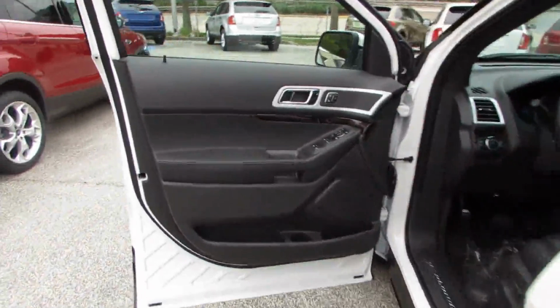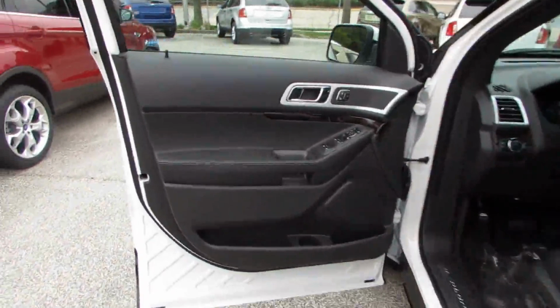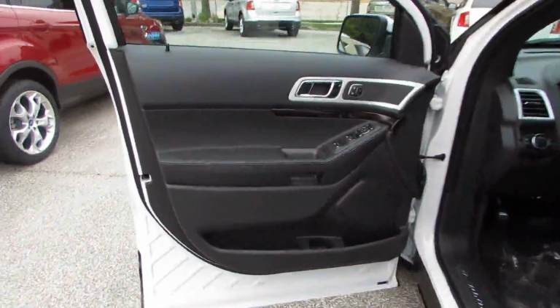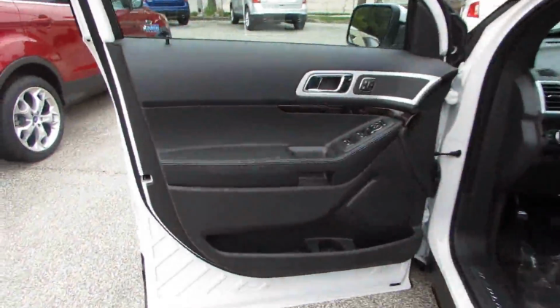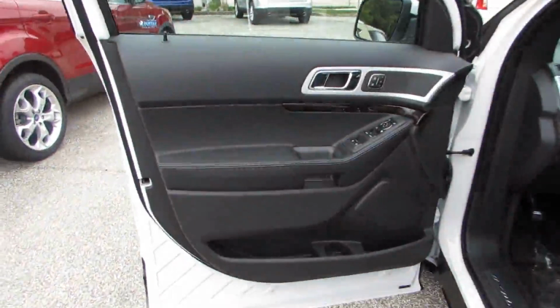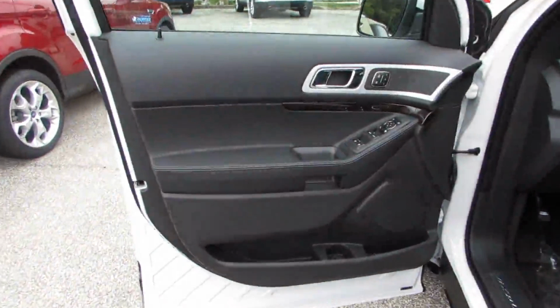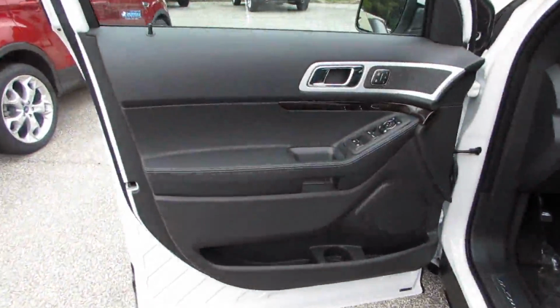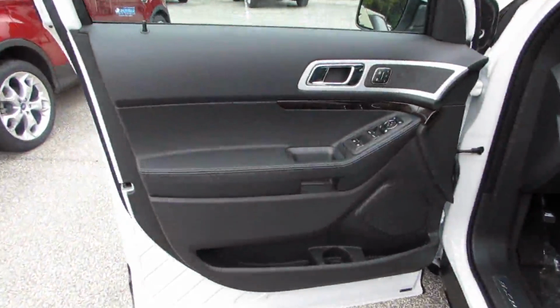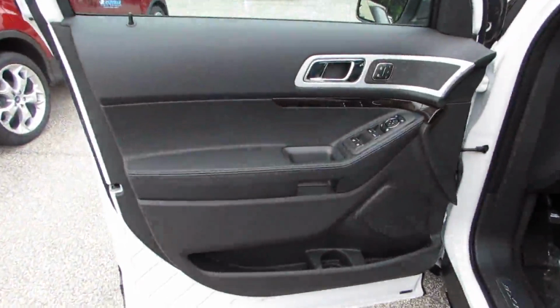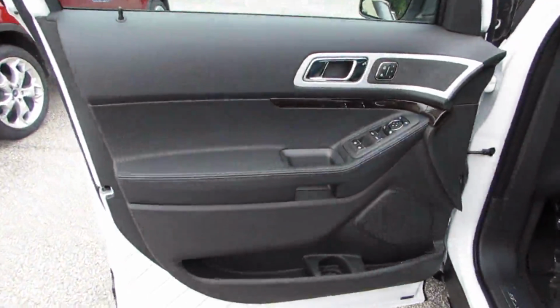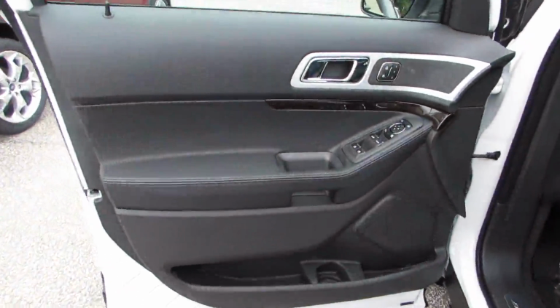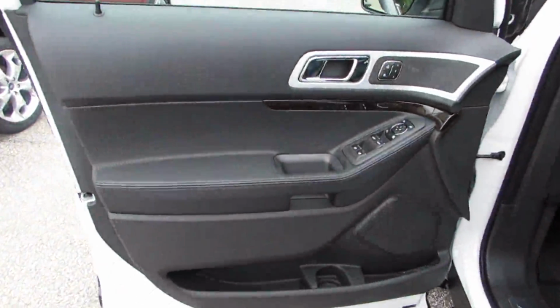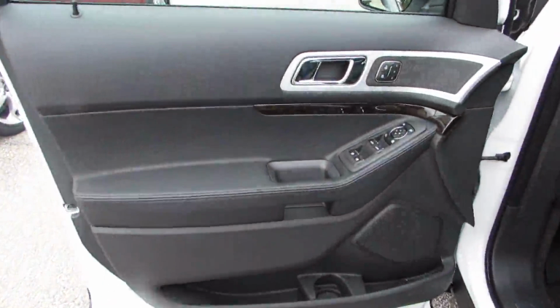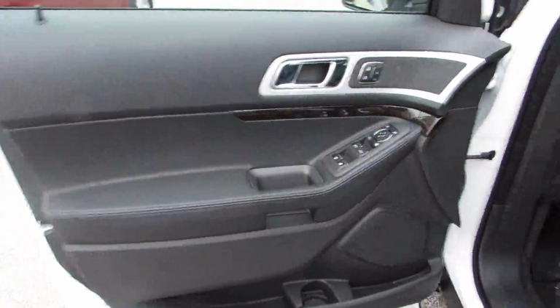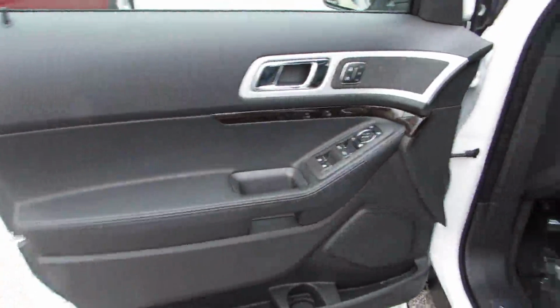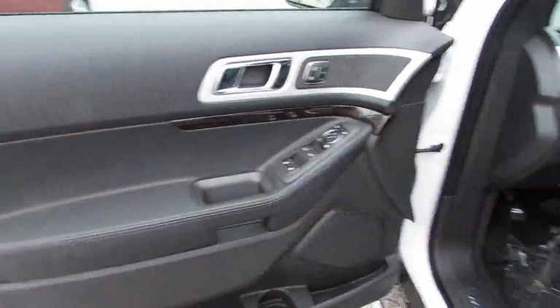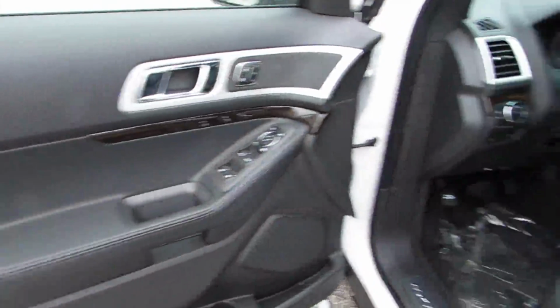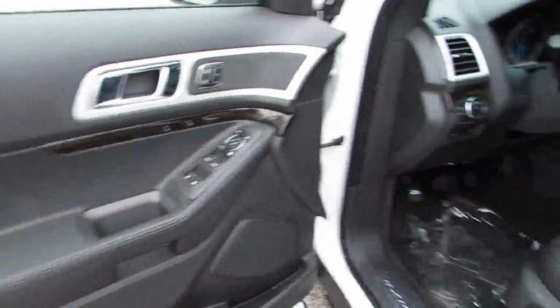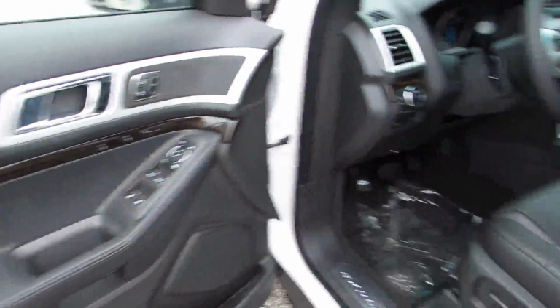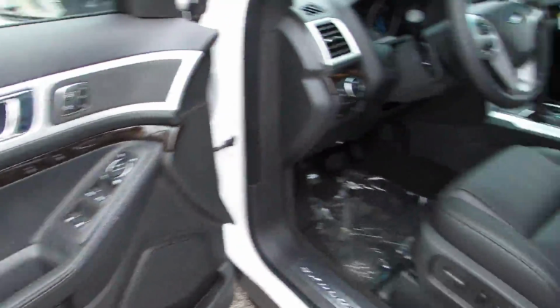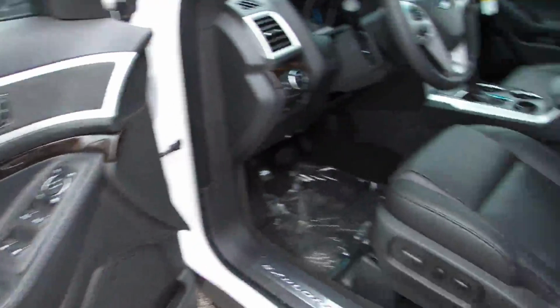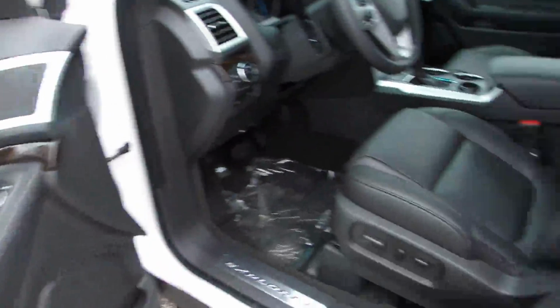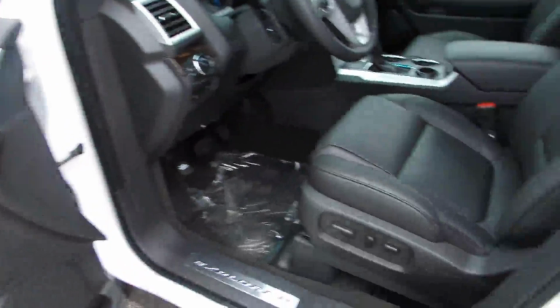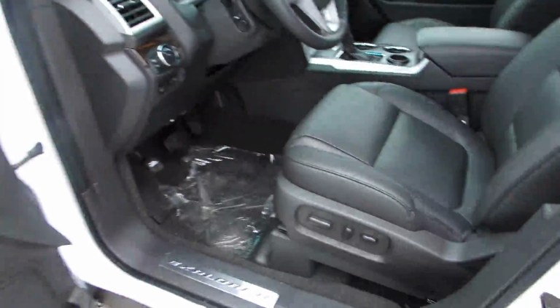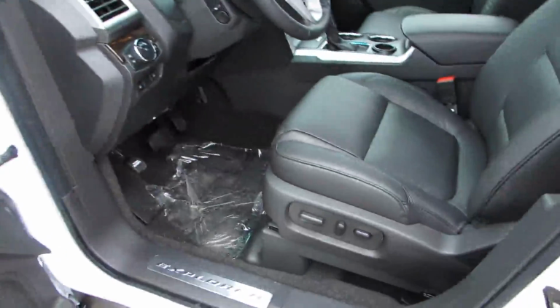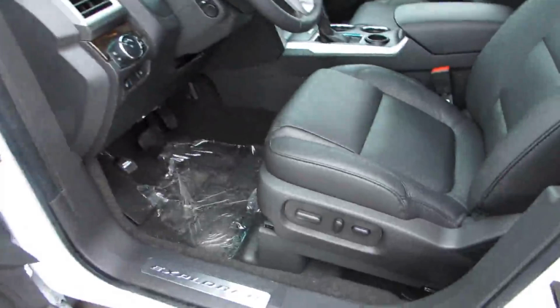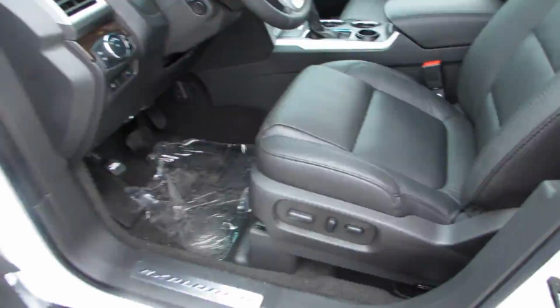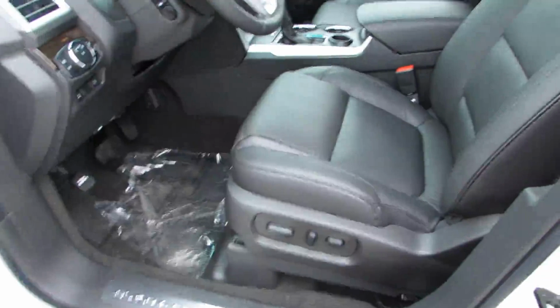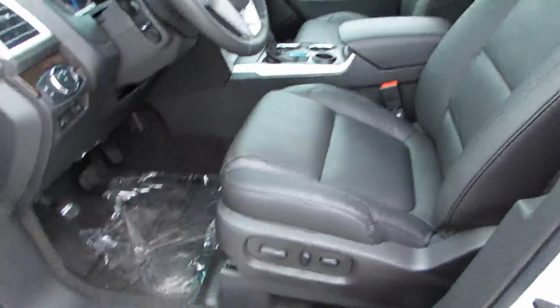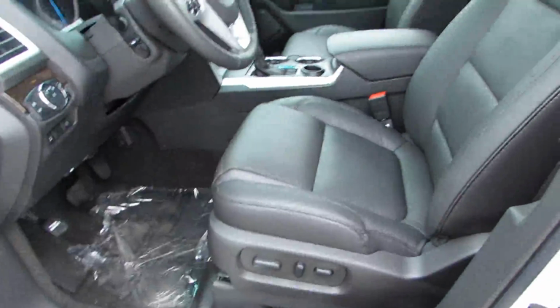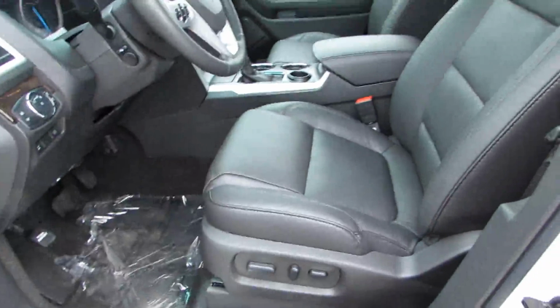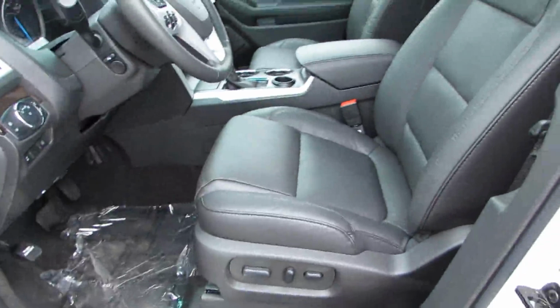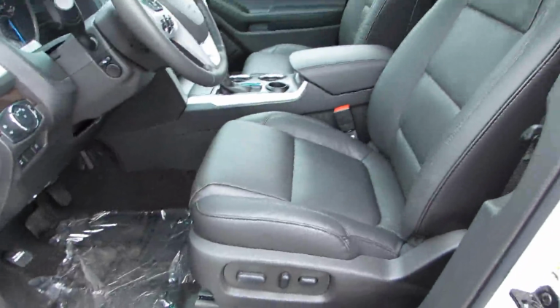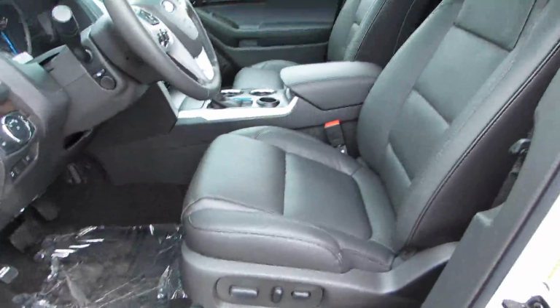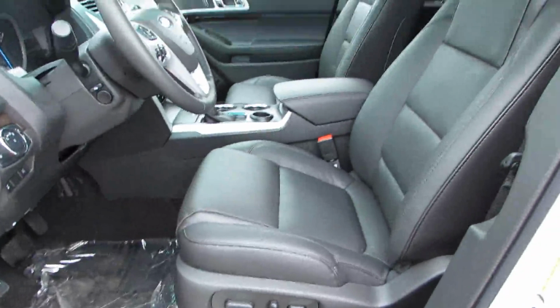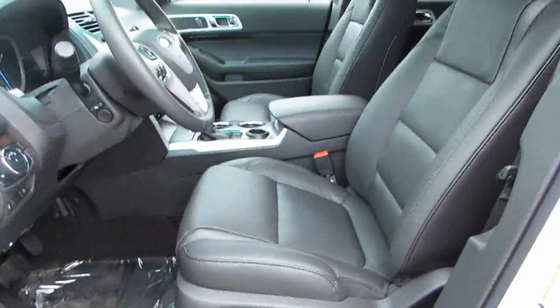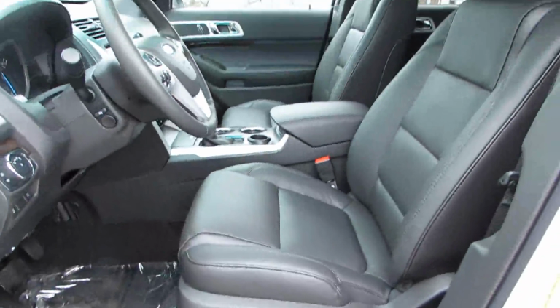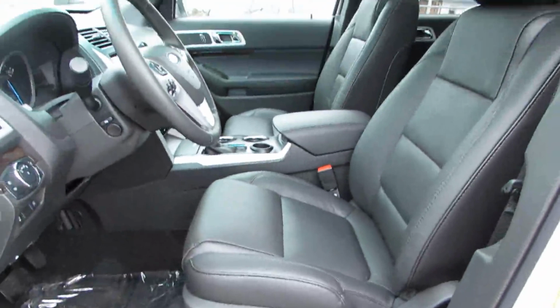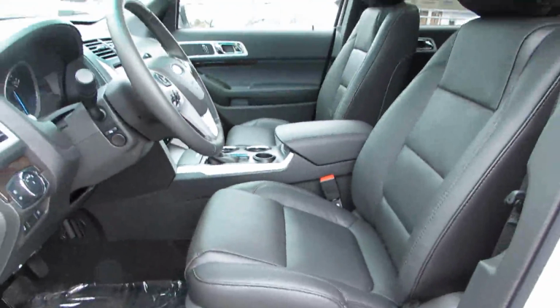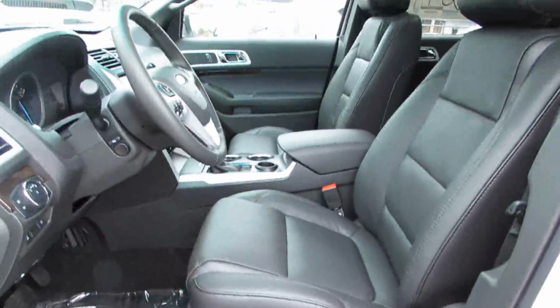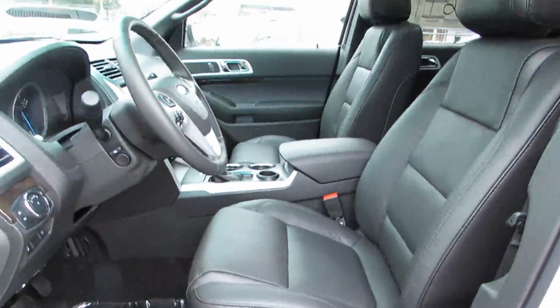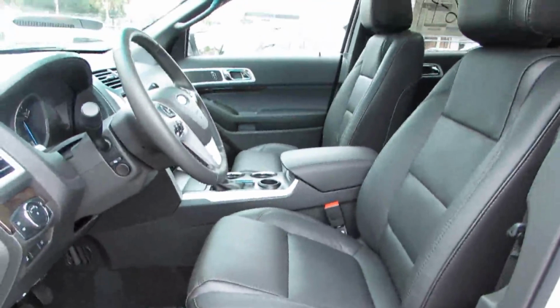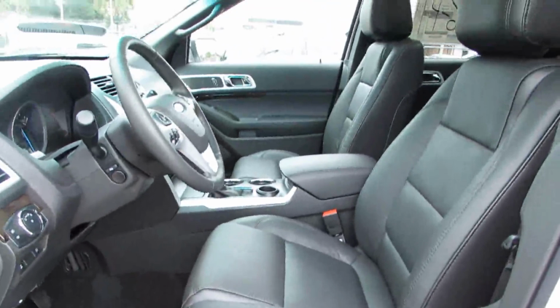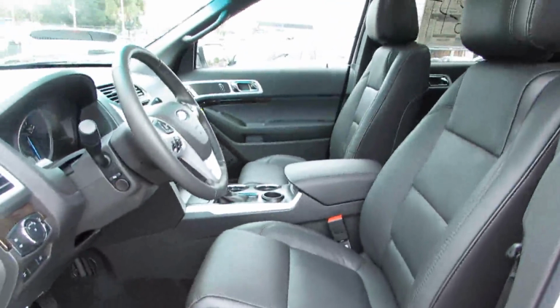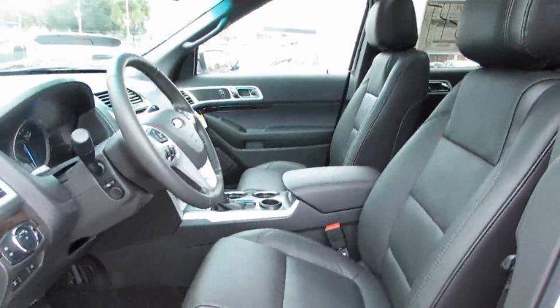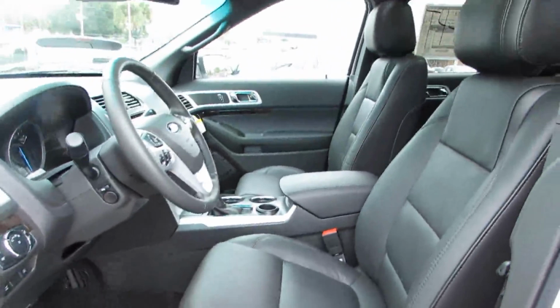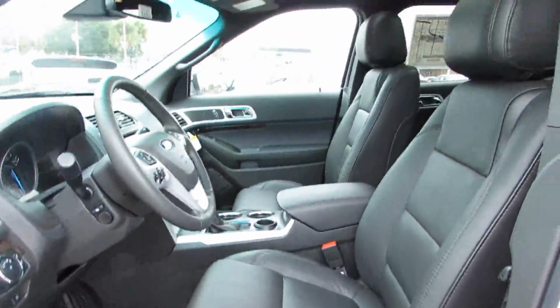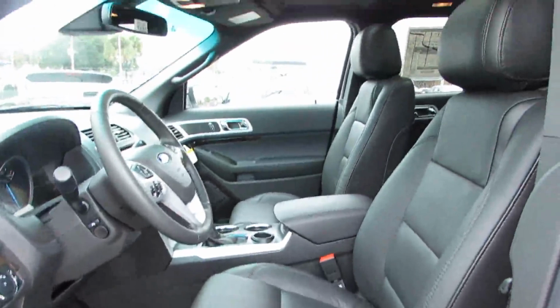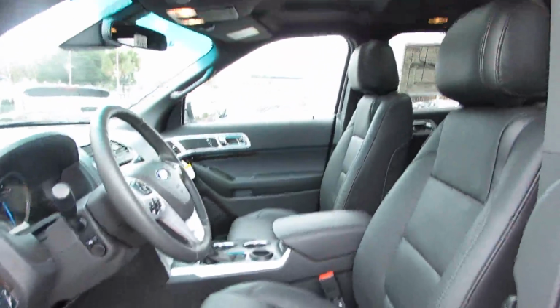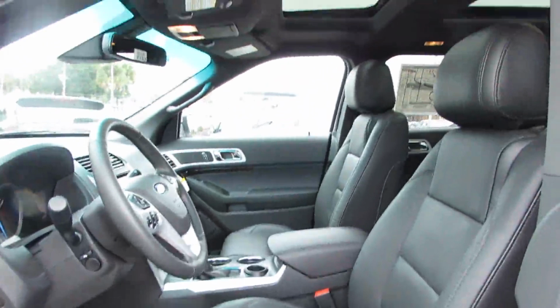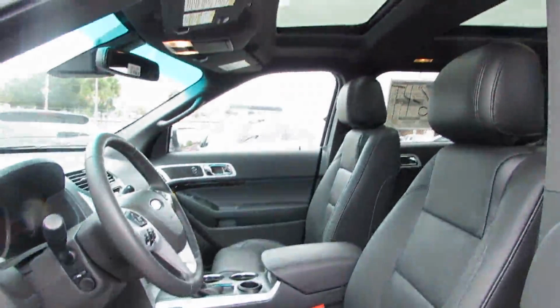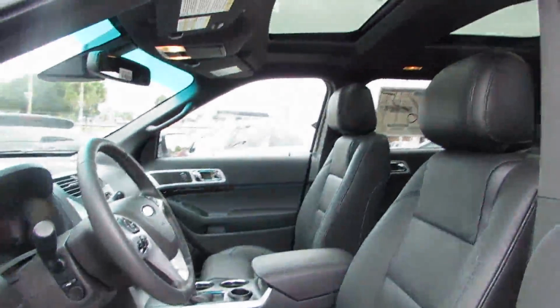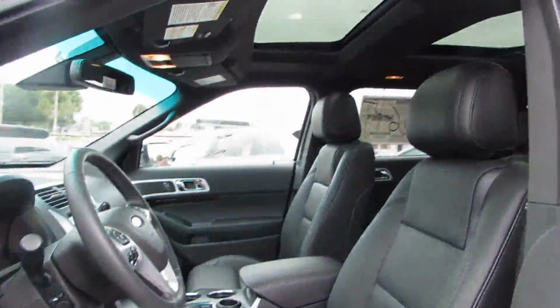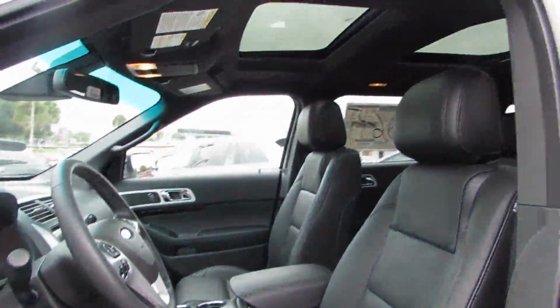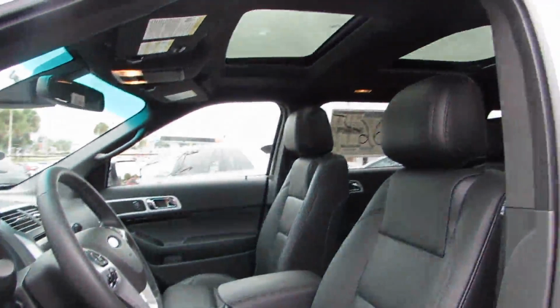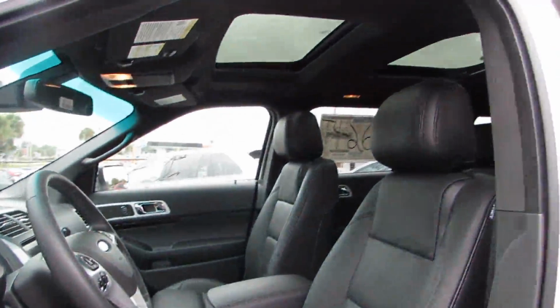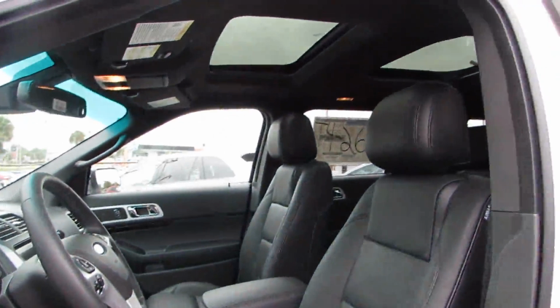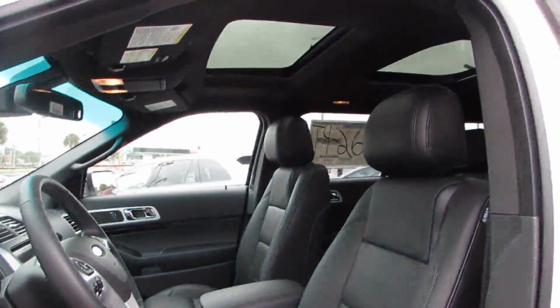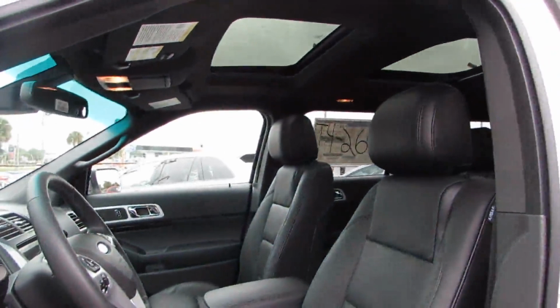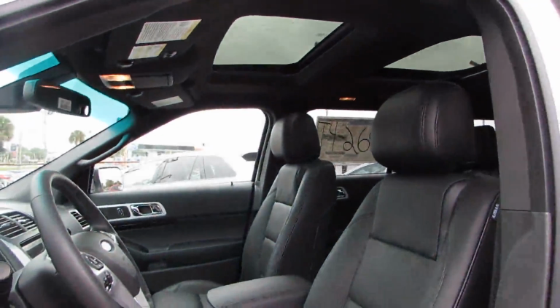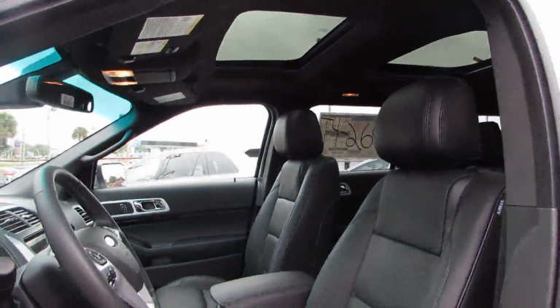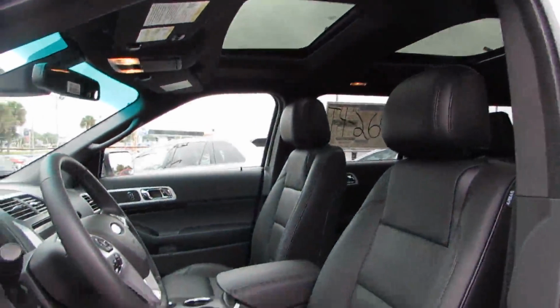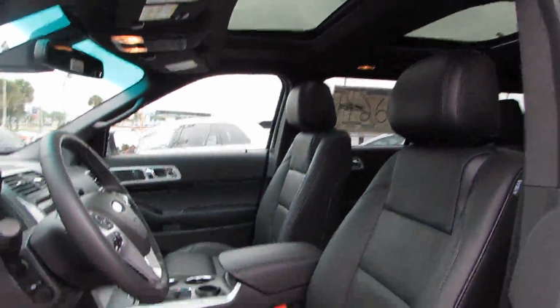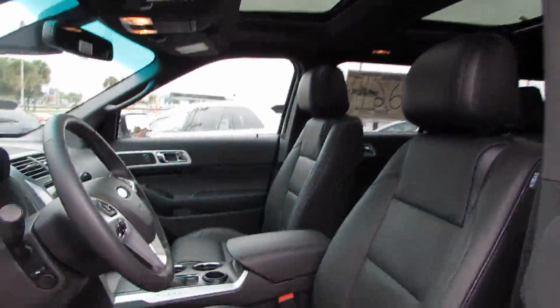This vehicle qualifies for Carfax buyback guarantee. Wouldn't you look great in this vehicle? Stop in today and see for yourself.